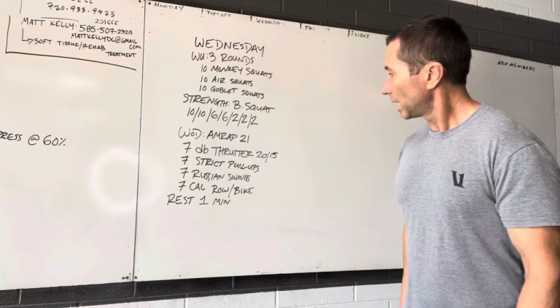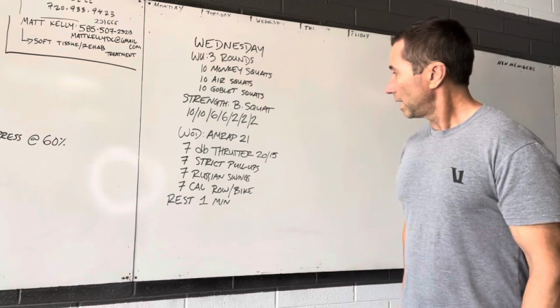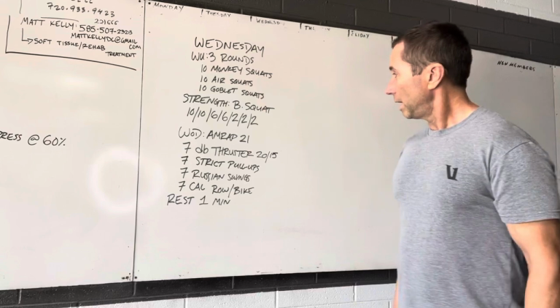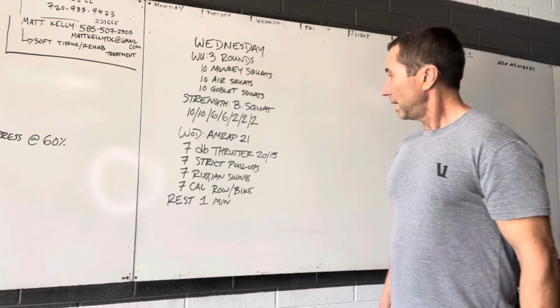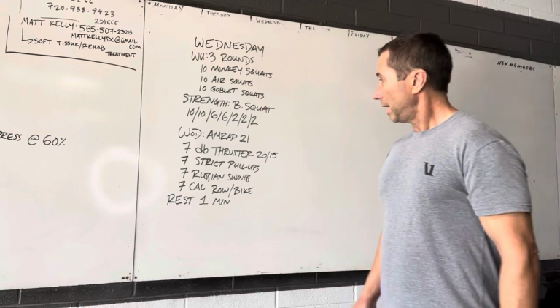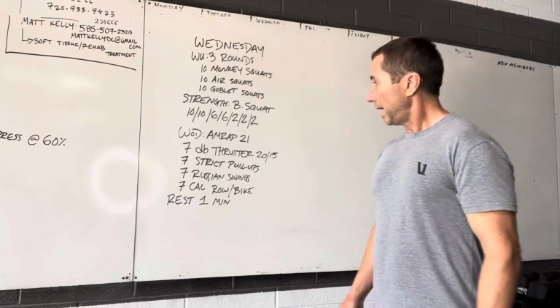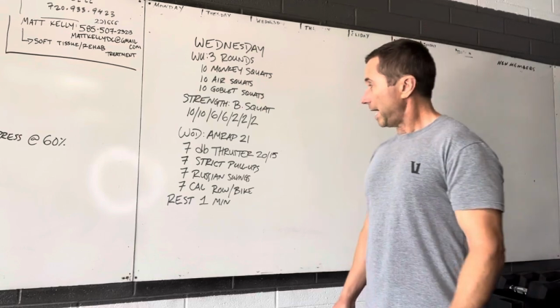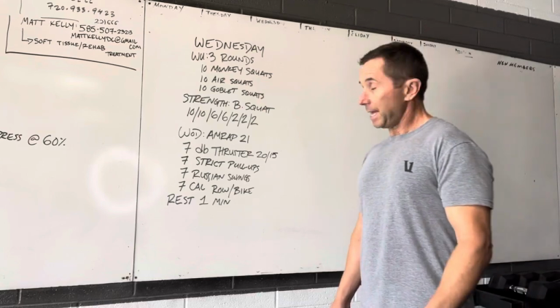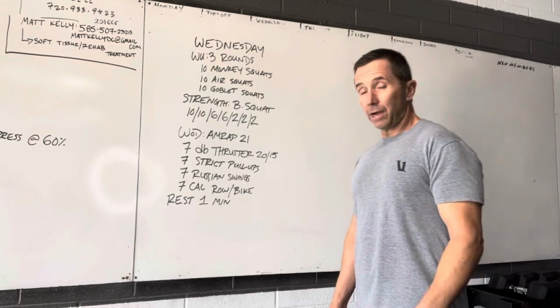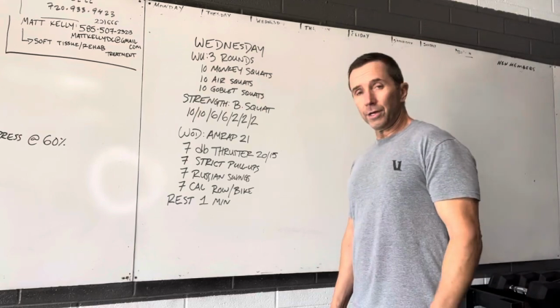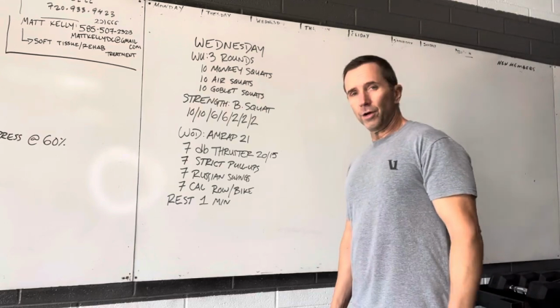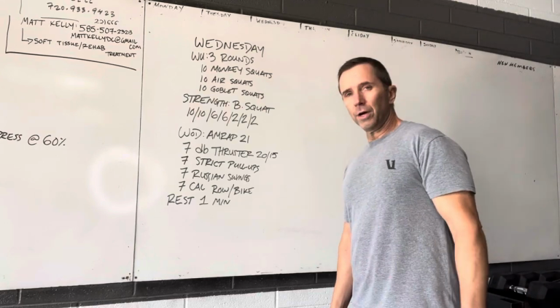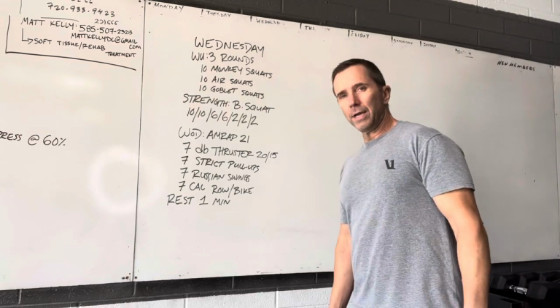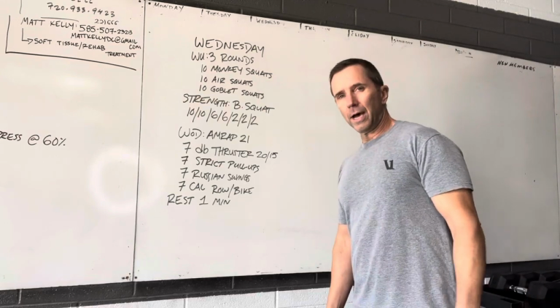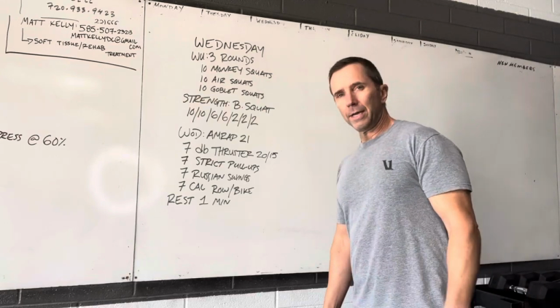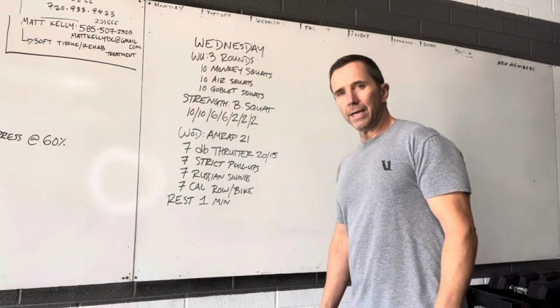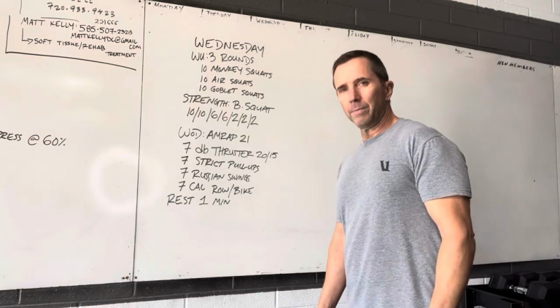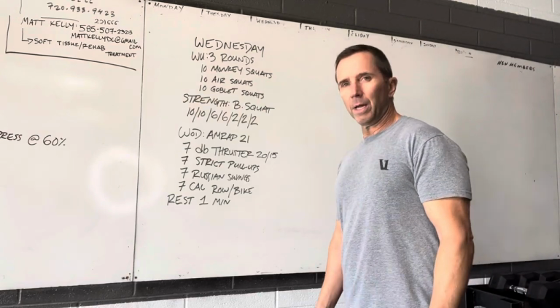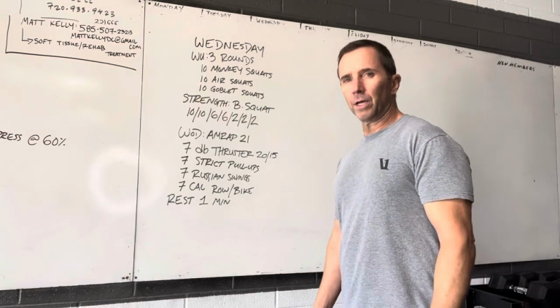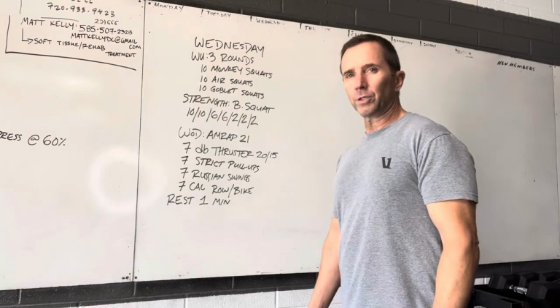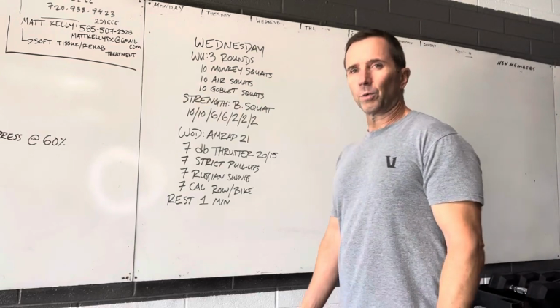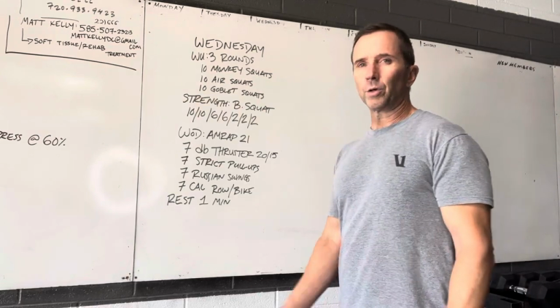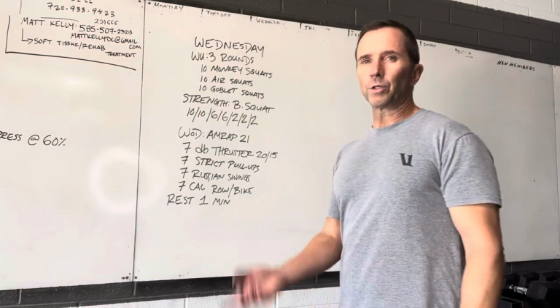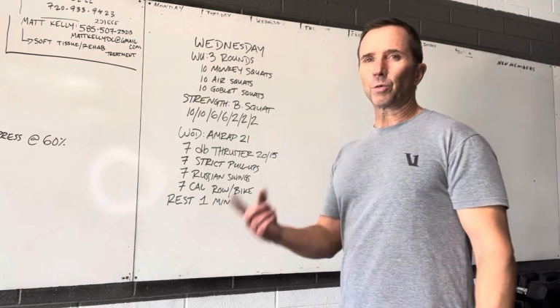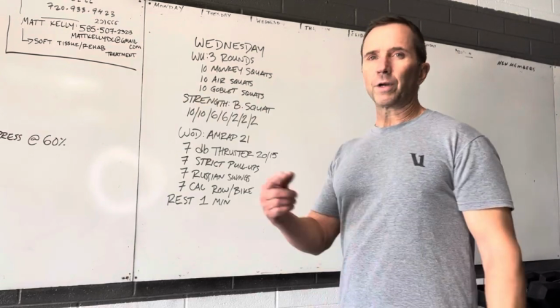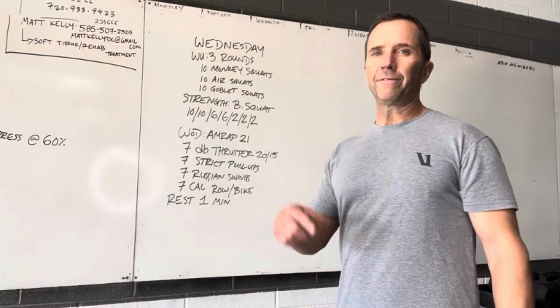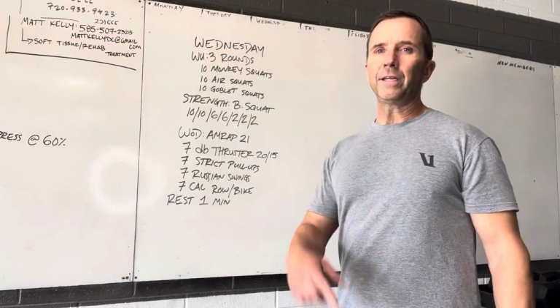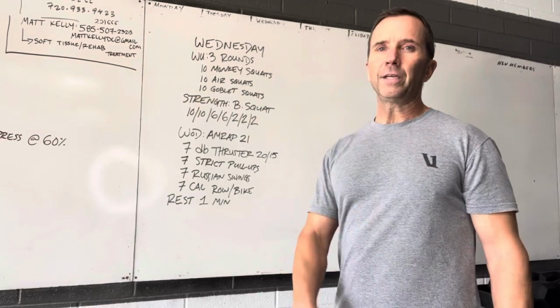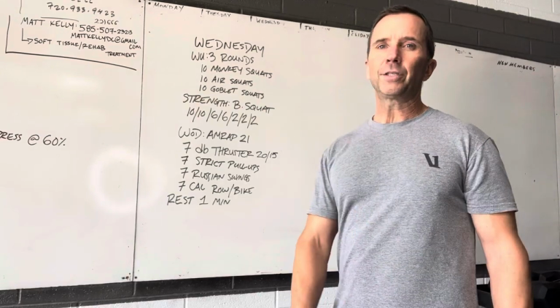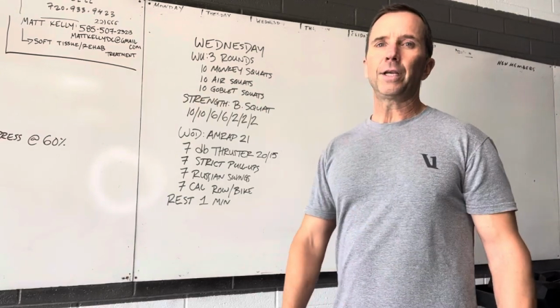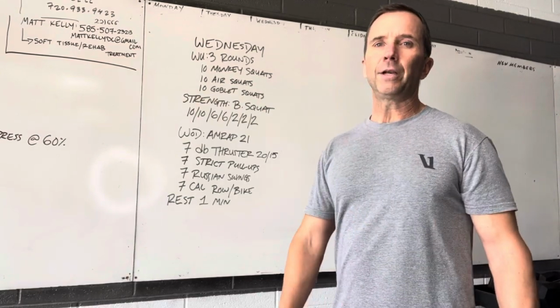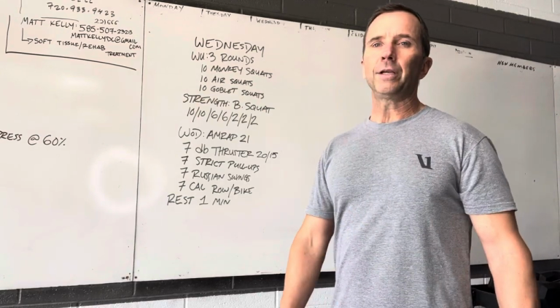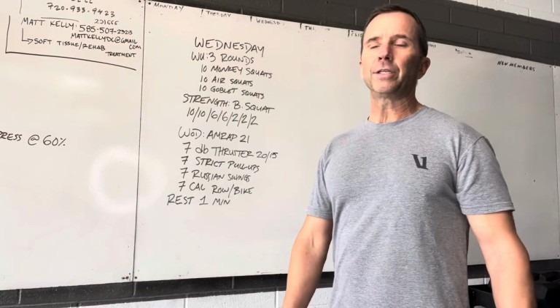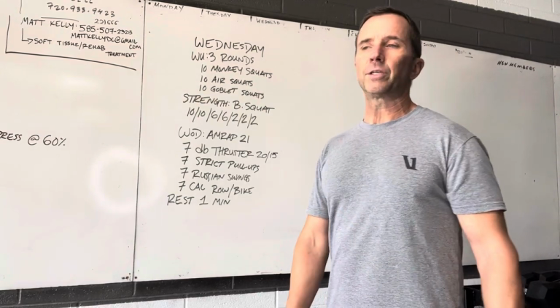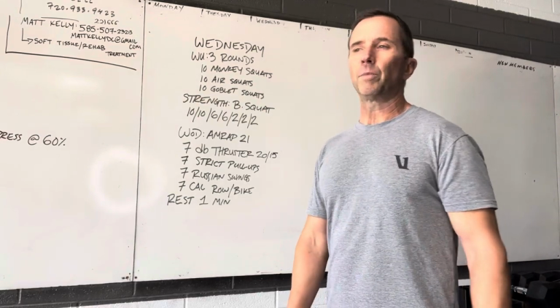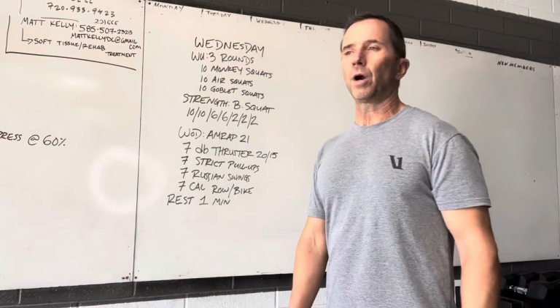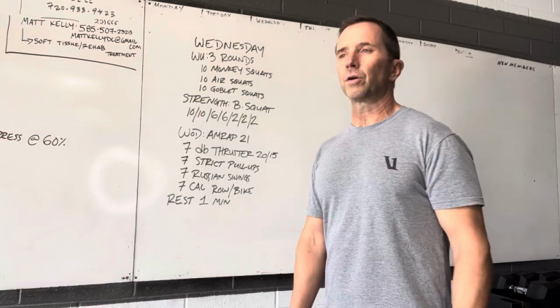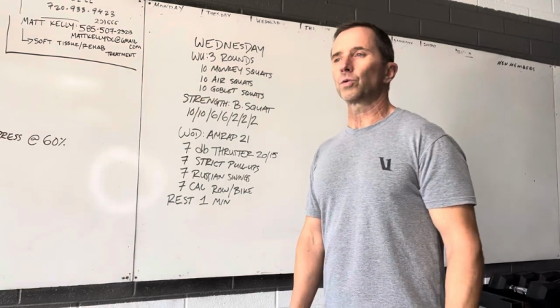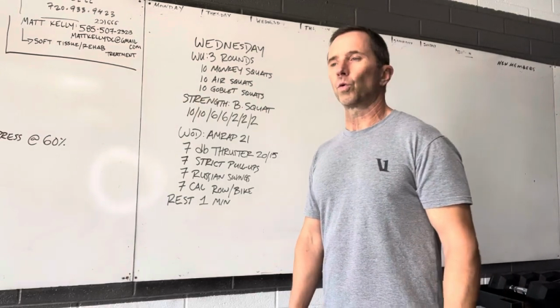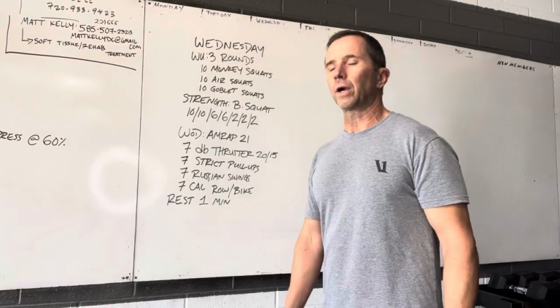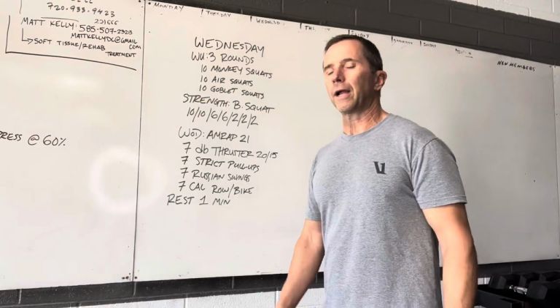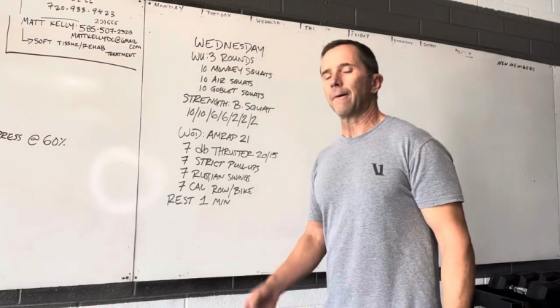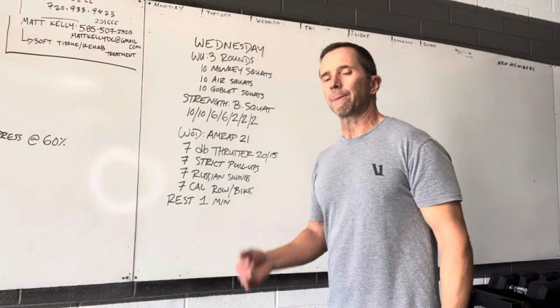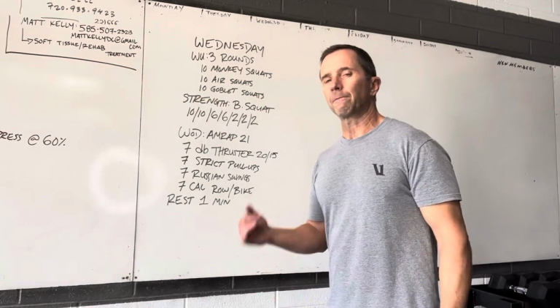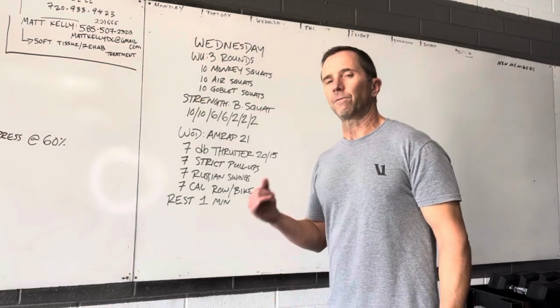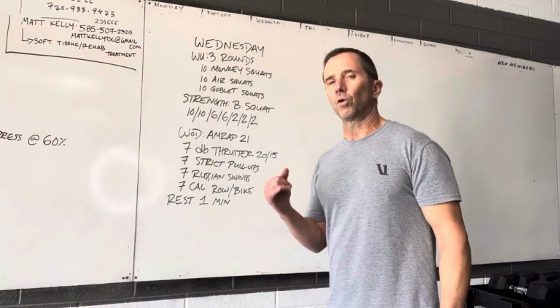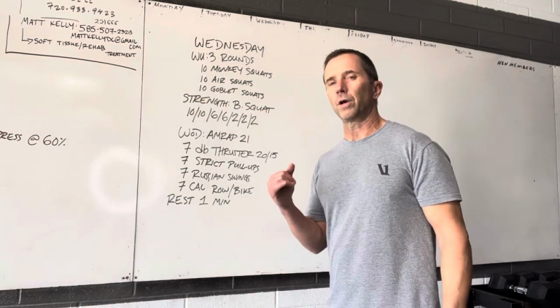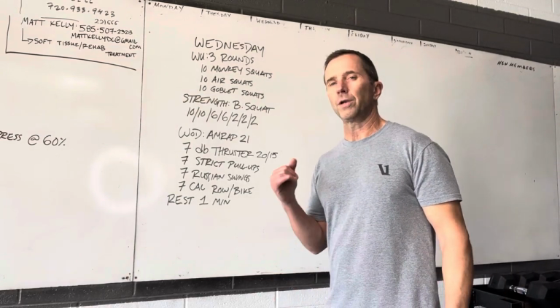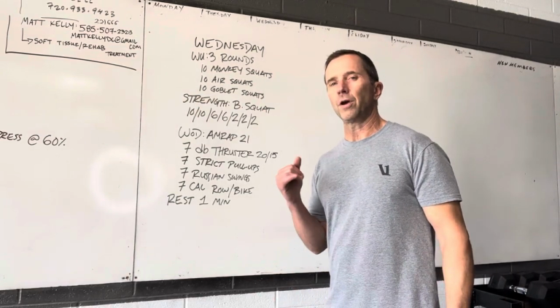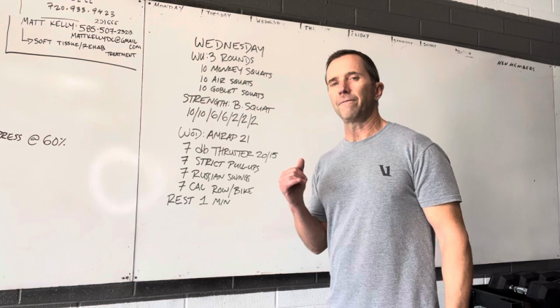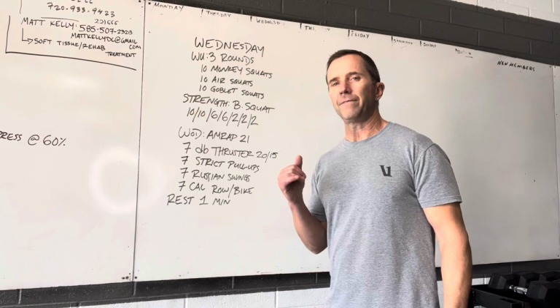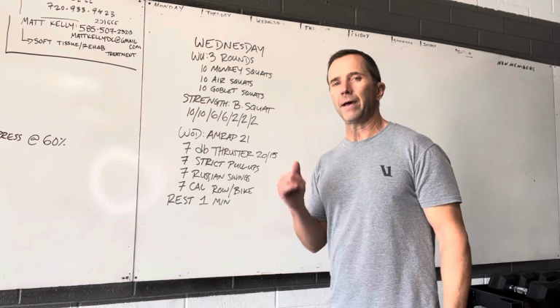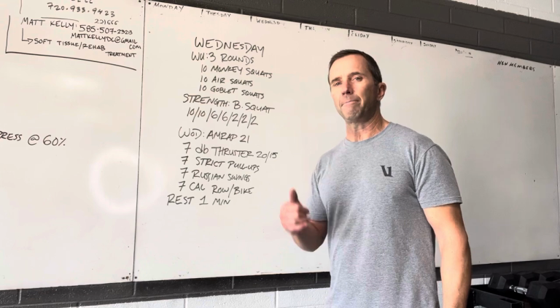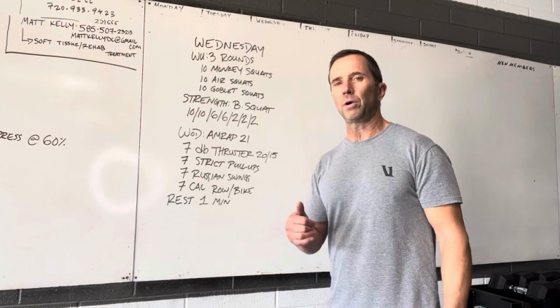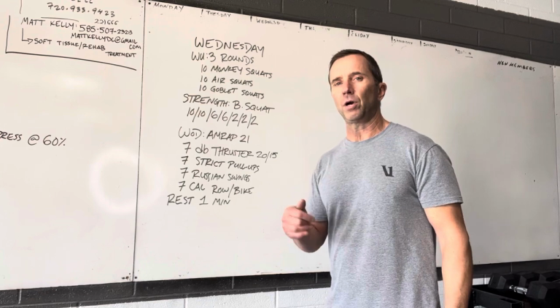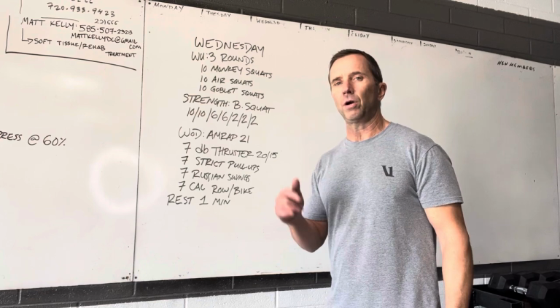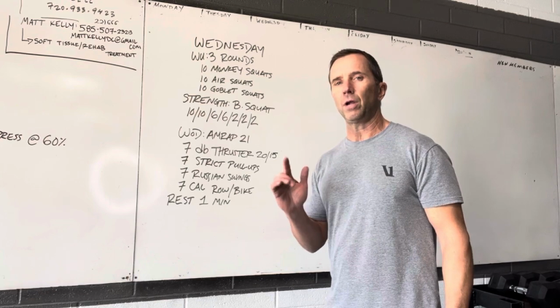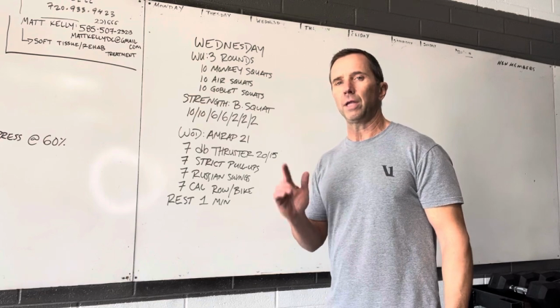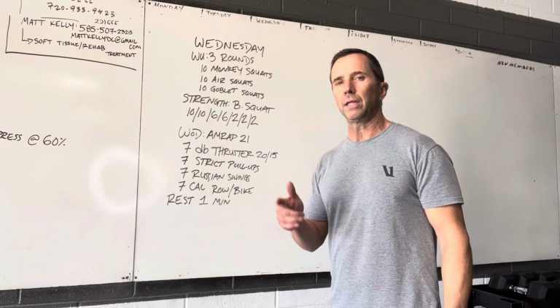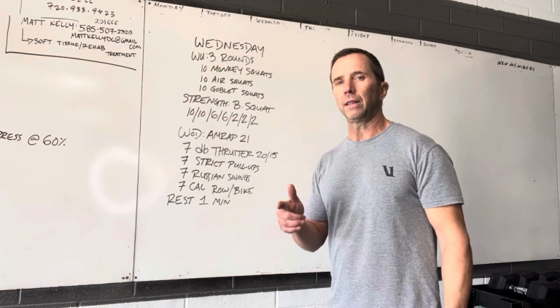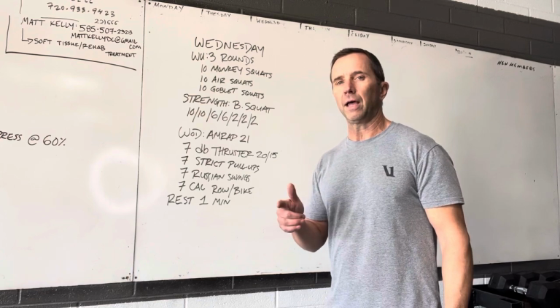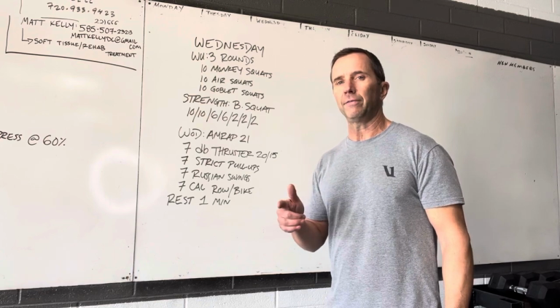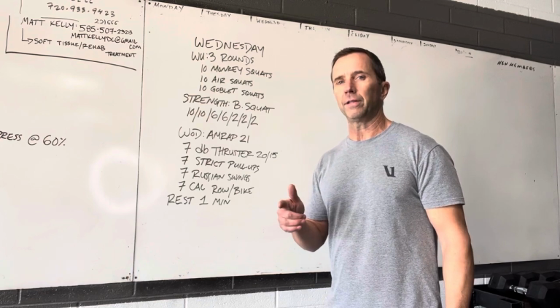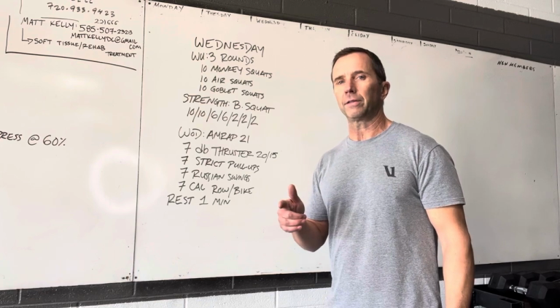Hey, how you doing? Dan Miller, 2120 Fitness. Here is tomorrow's workout for November 11th.